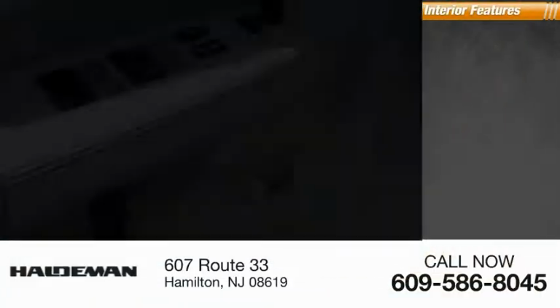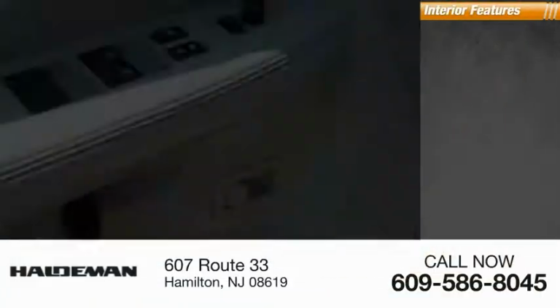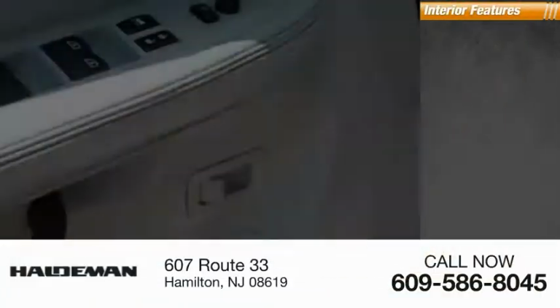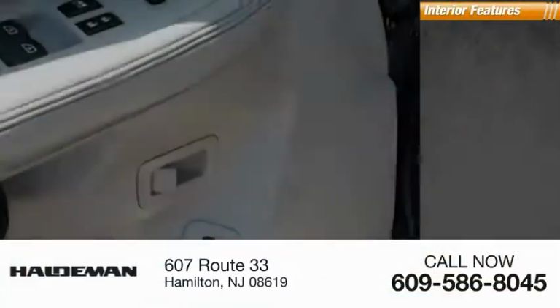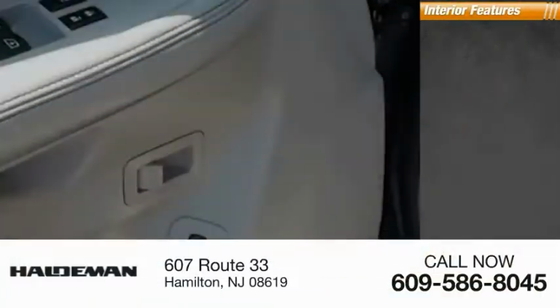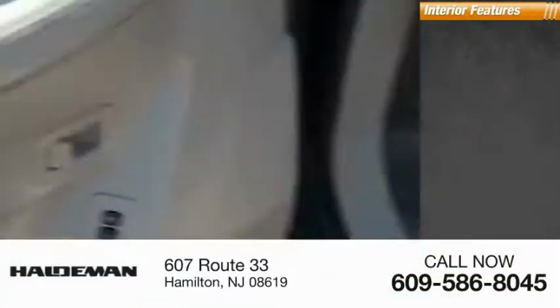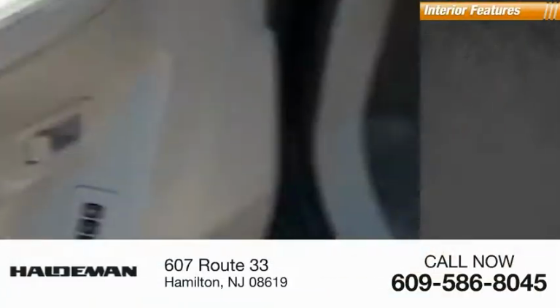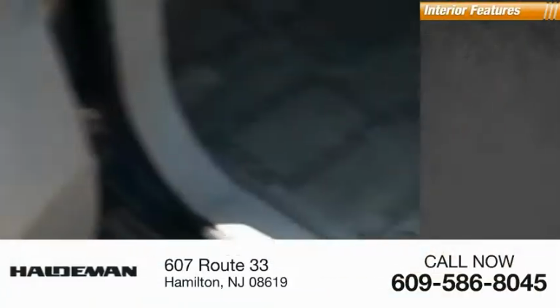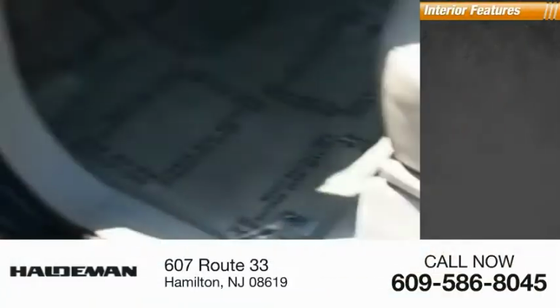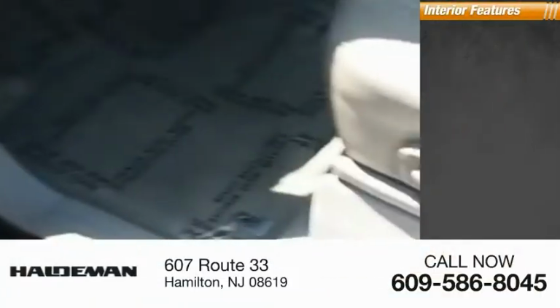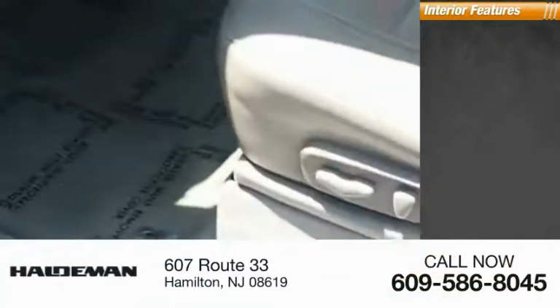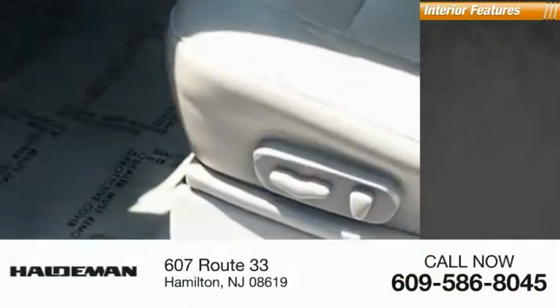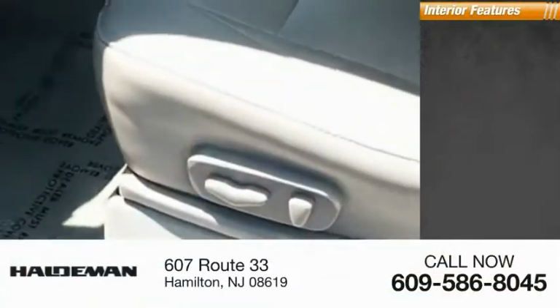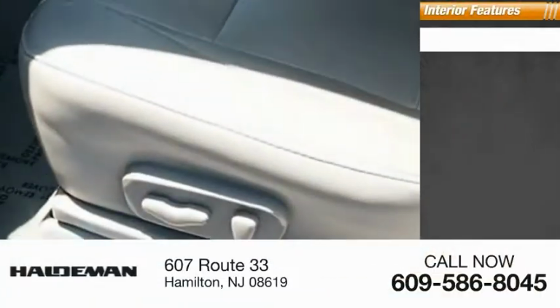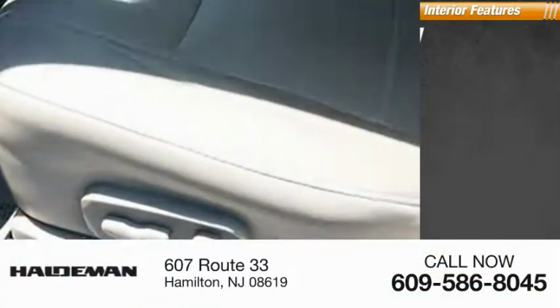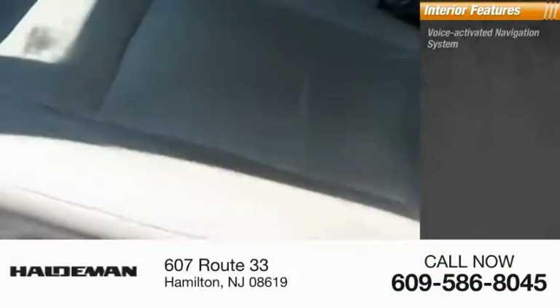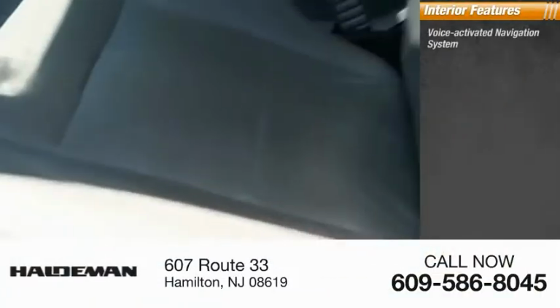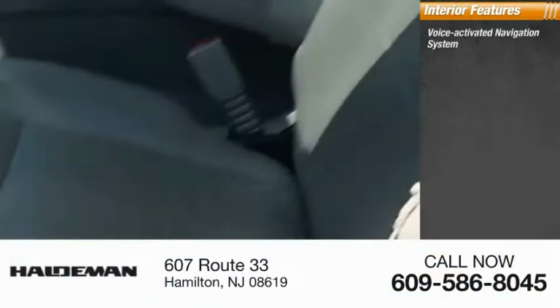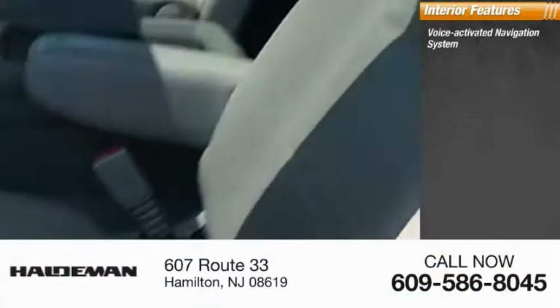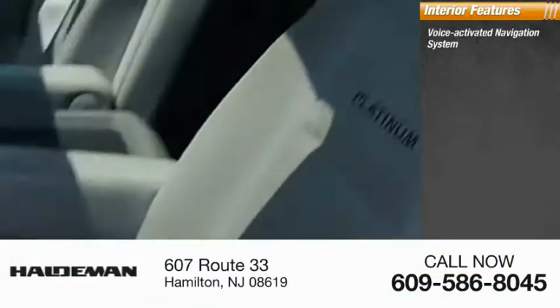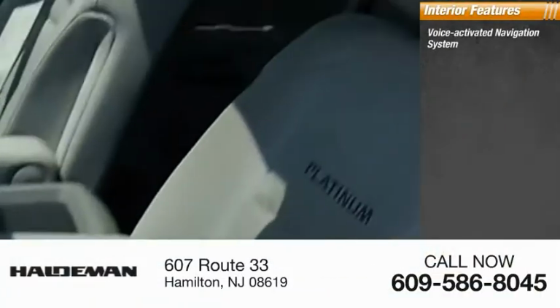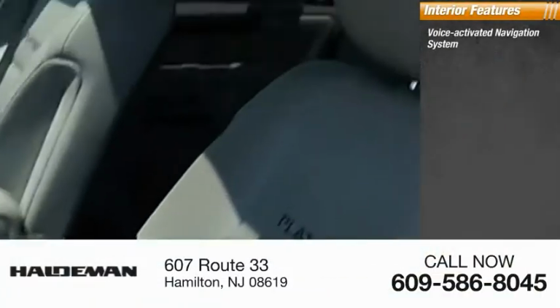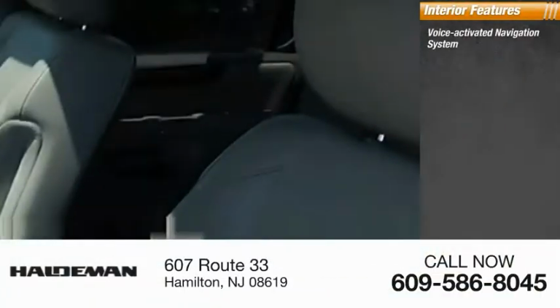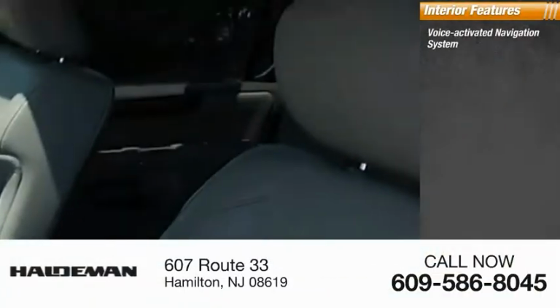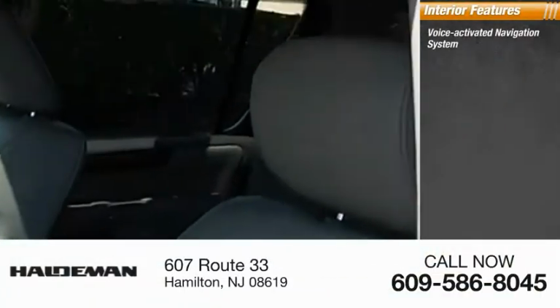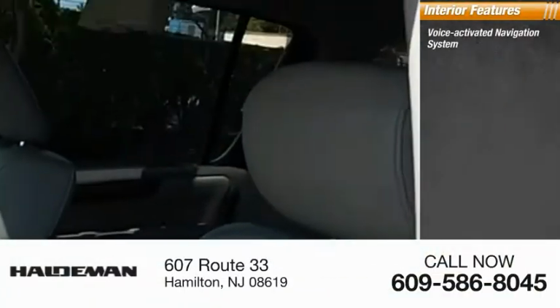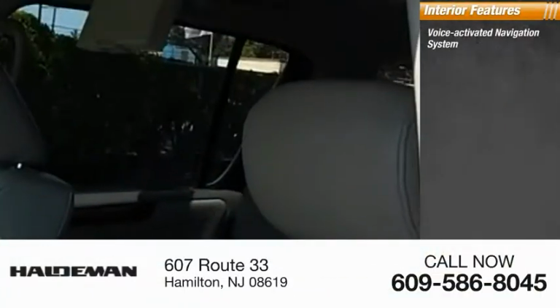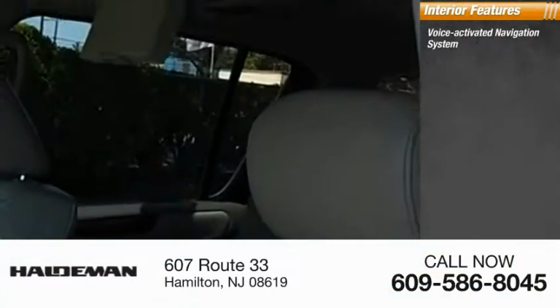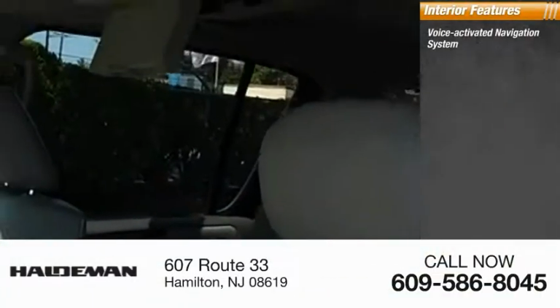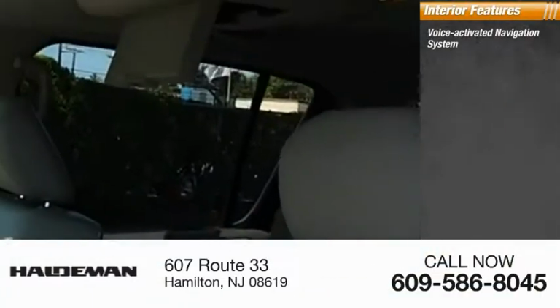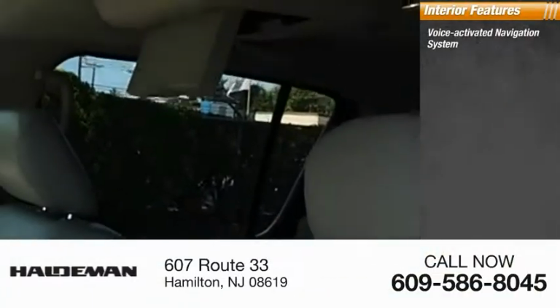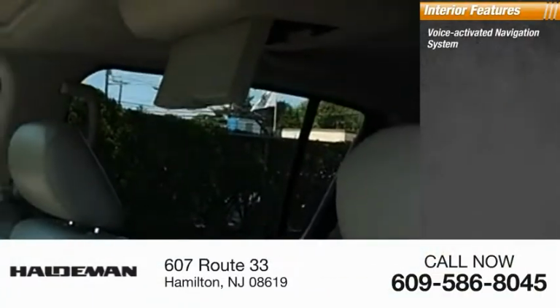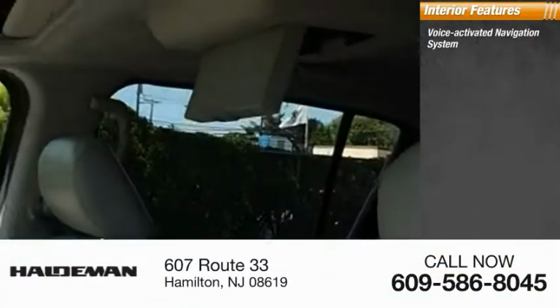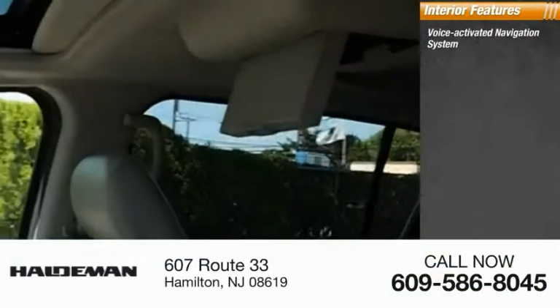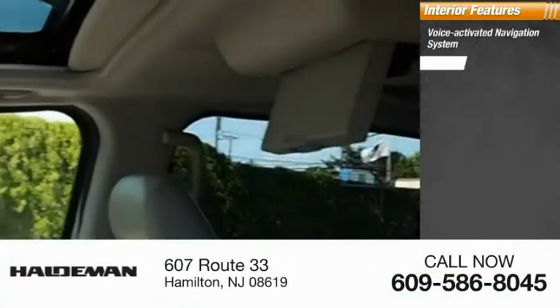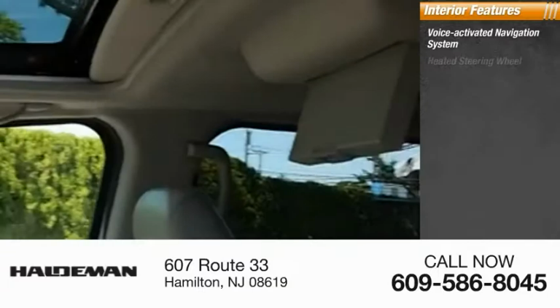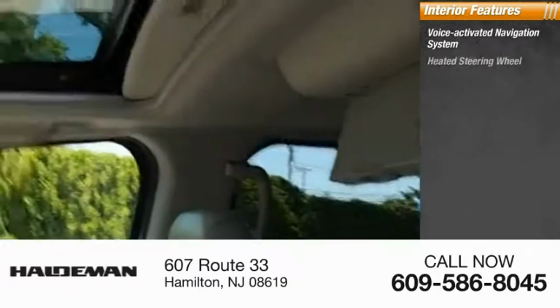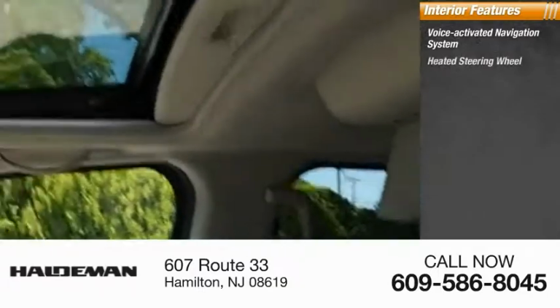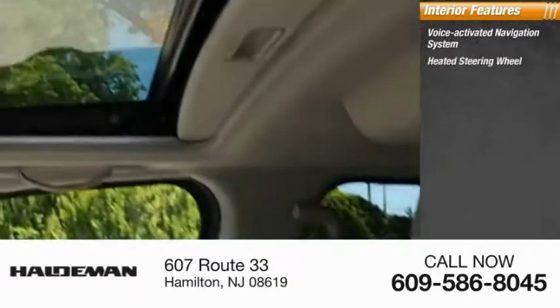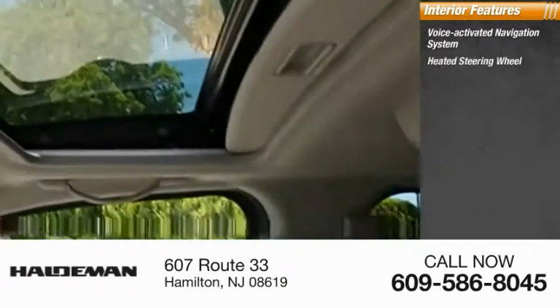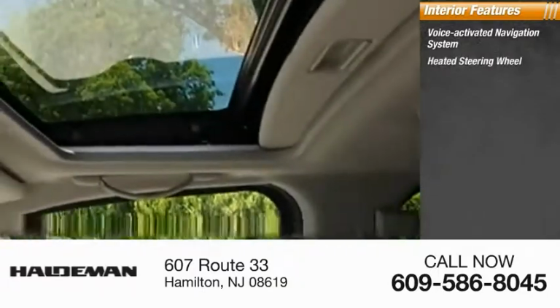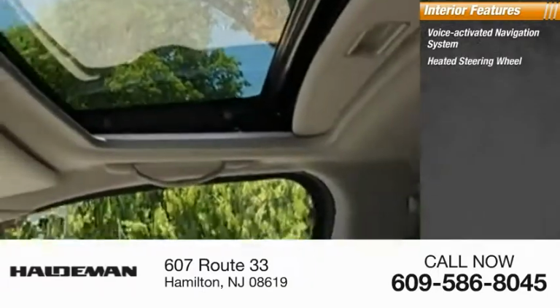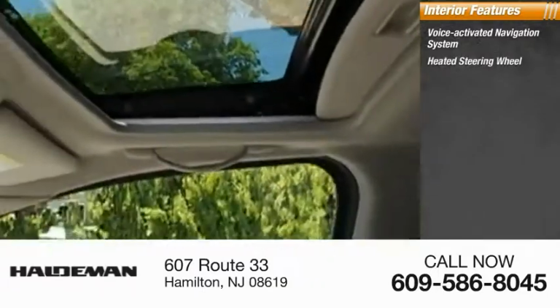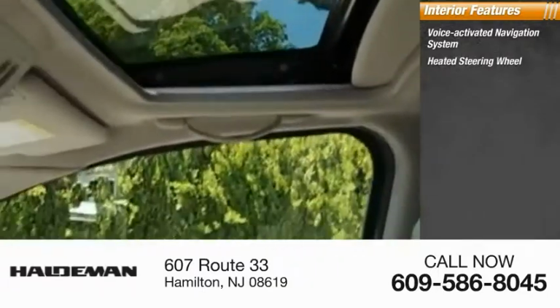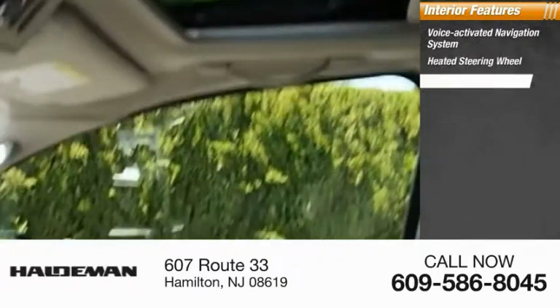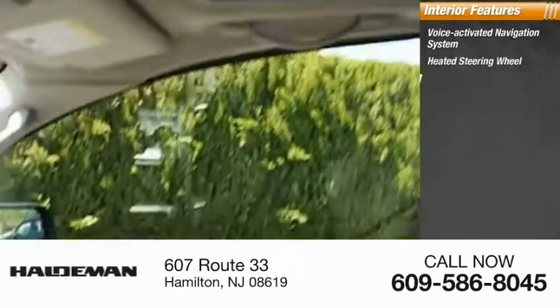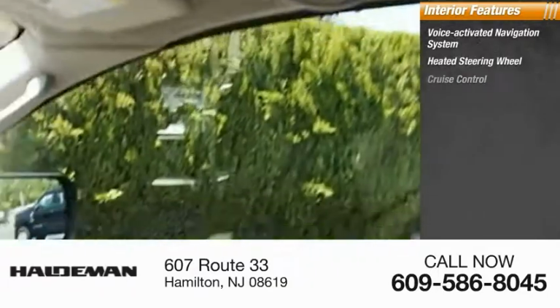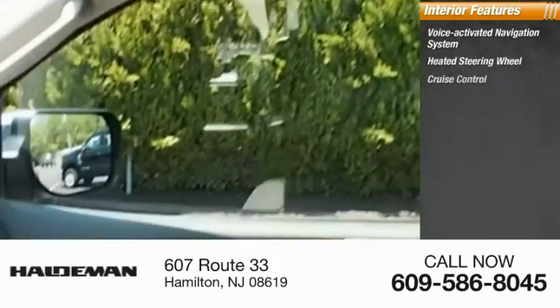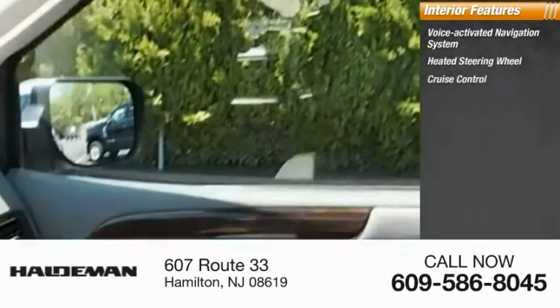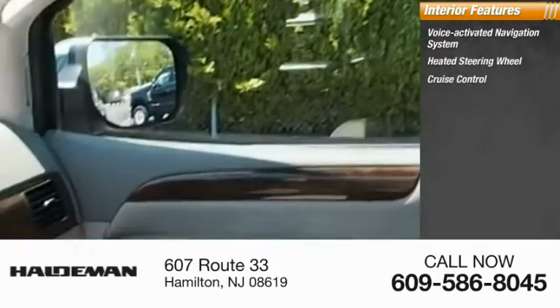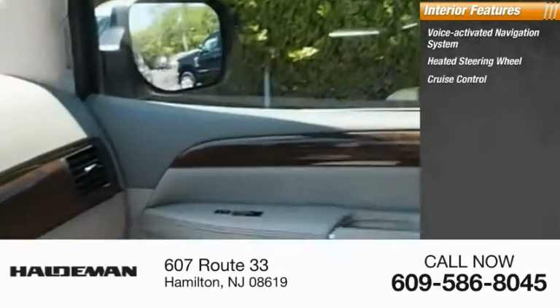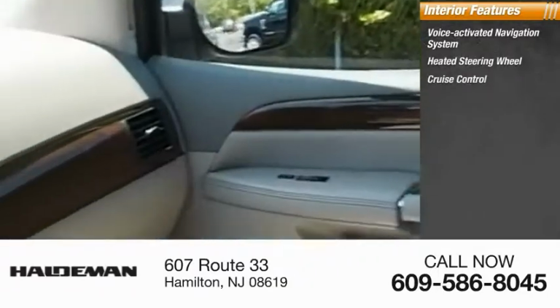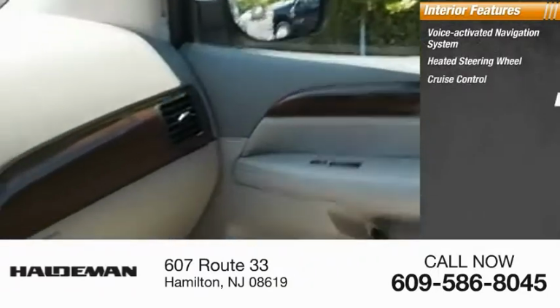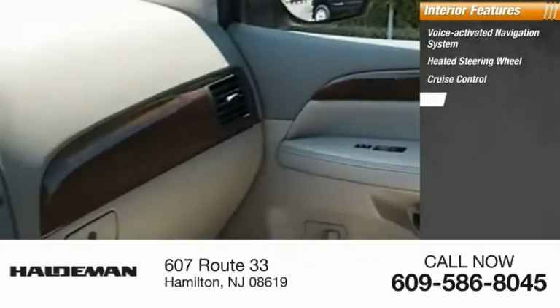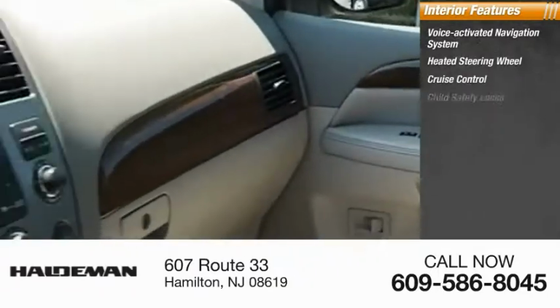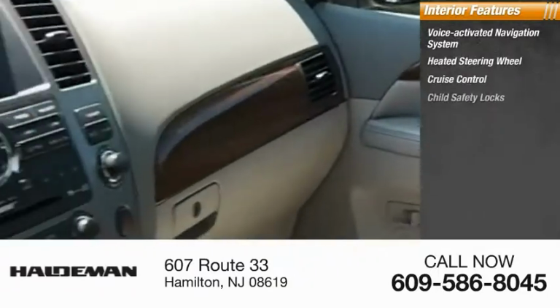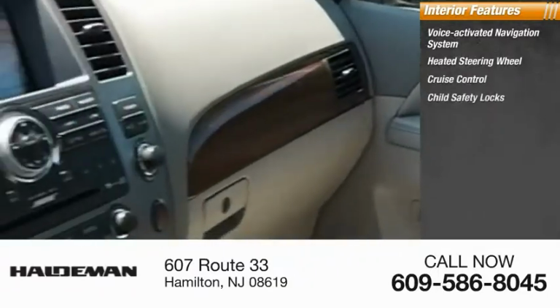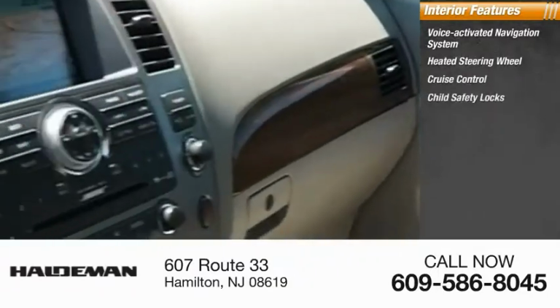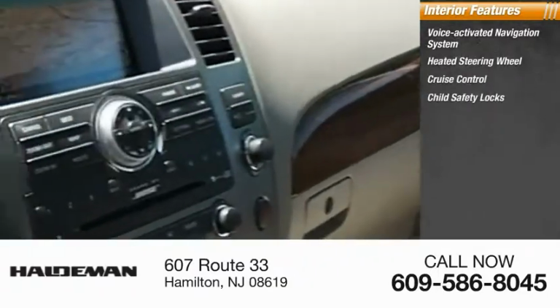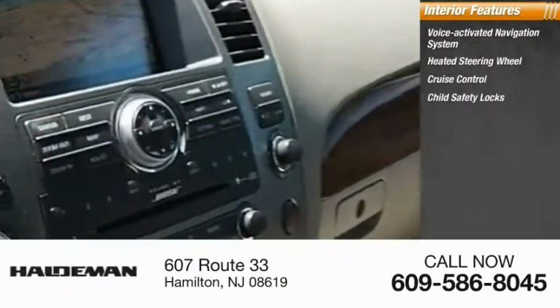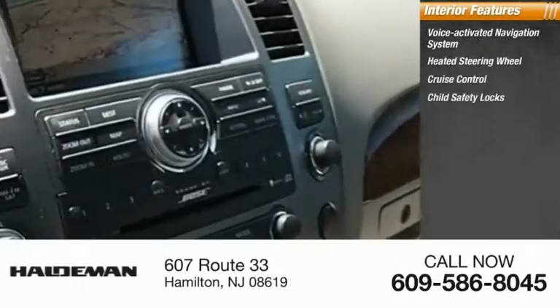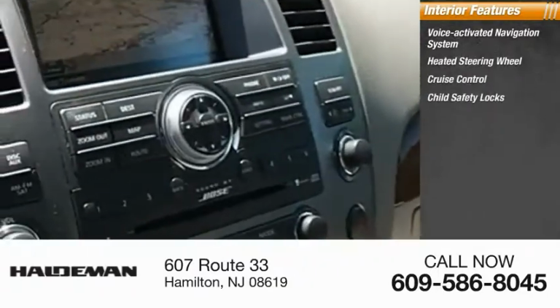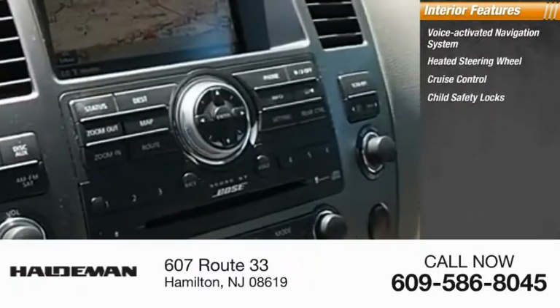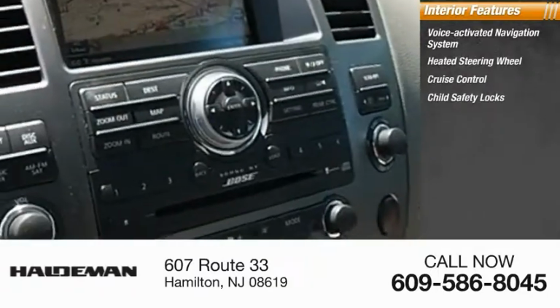Inside you'll find a voice-activated navigation system, heated steering wheel, cruise control, child safety locks.